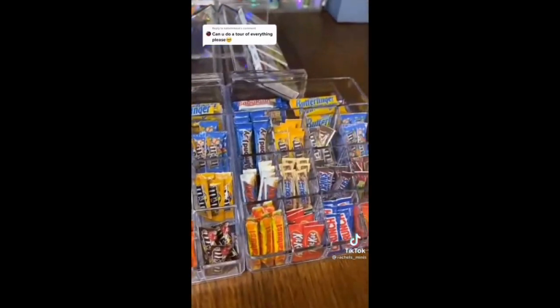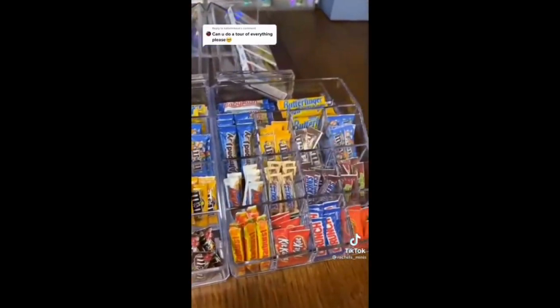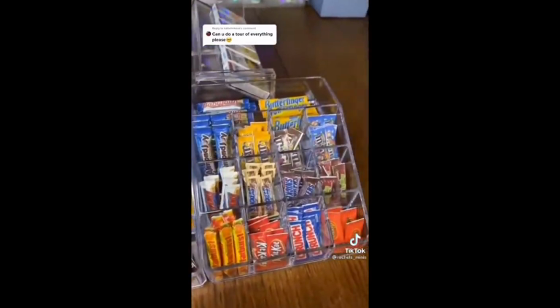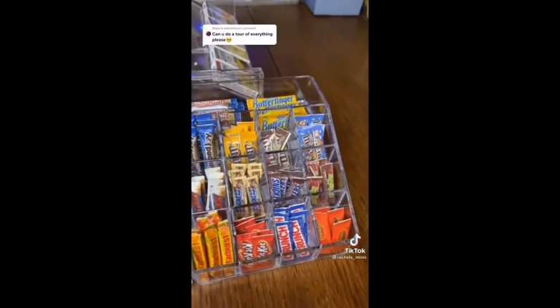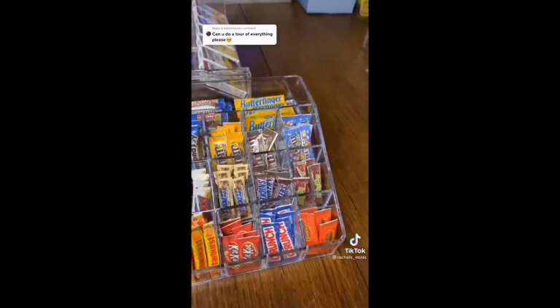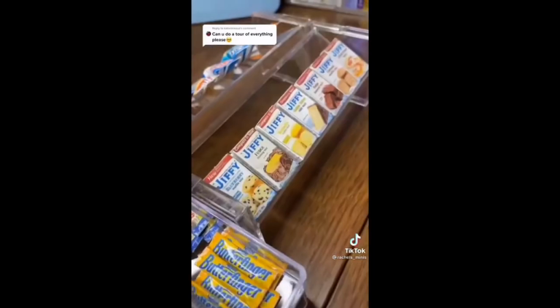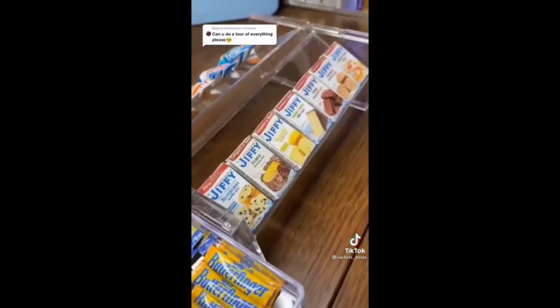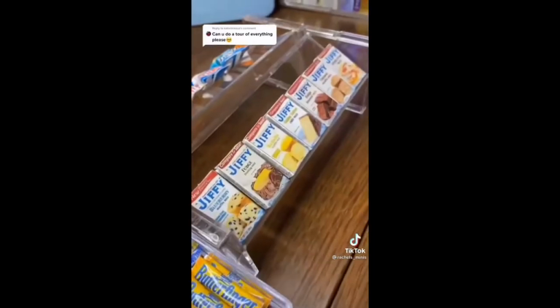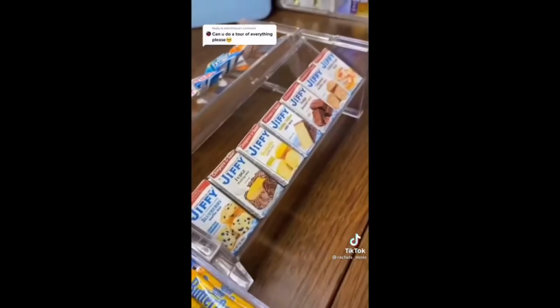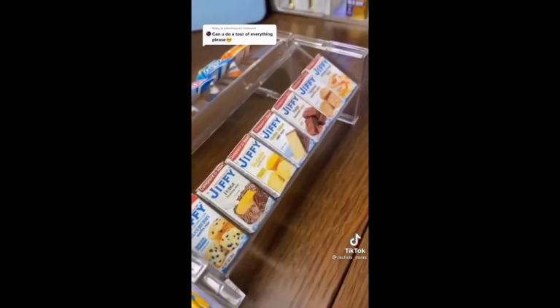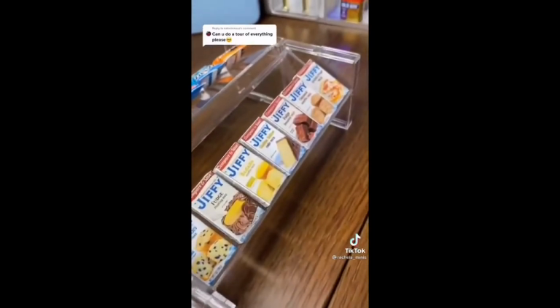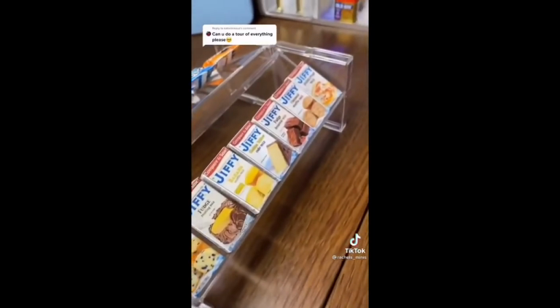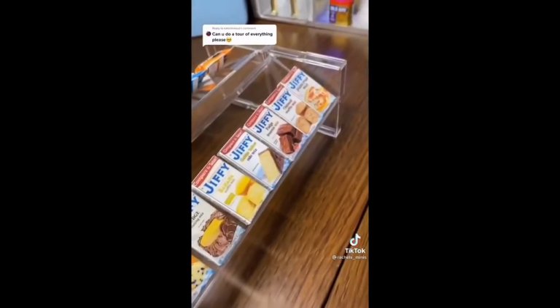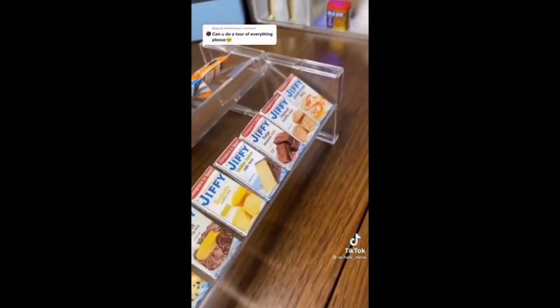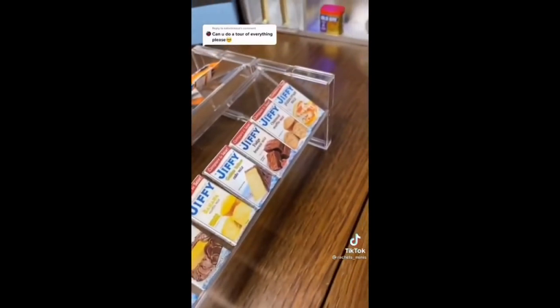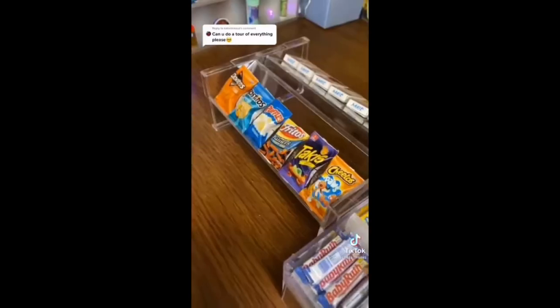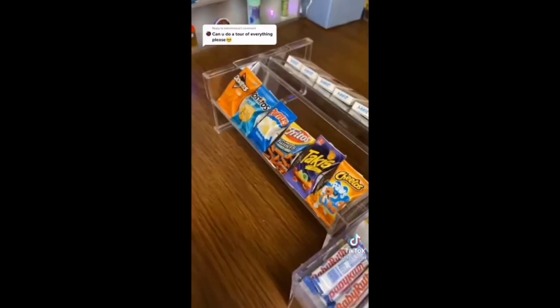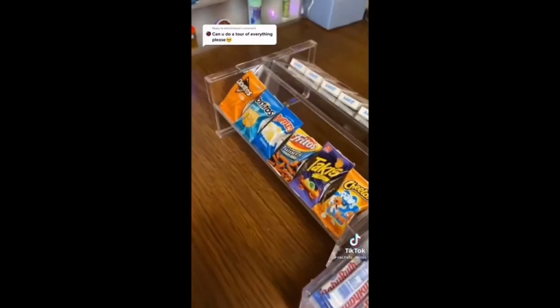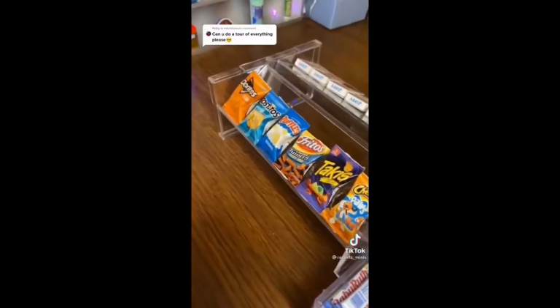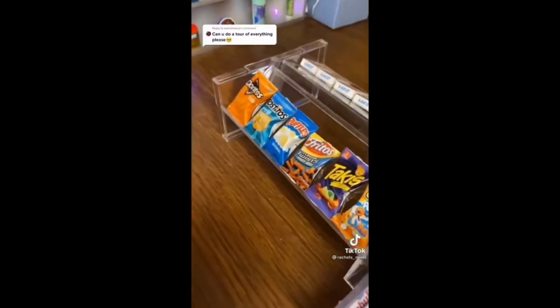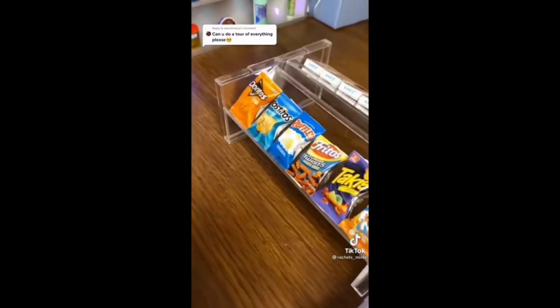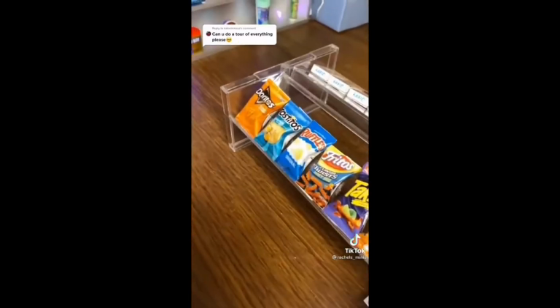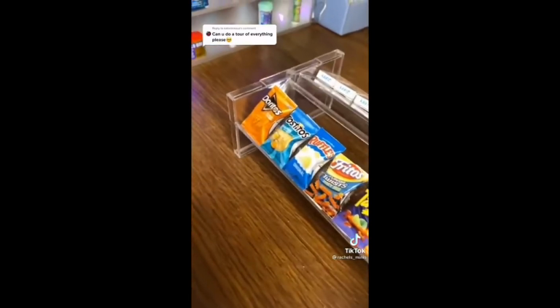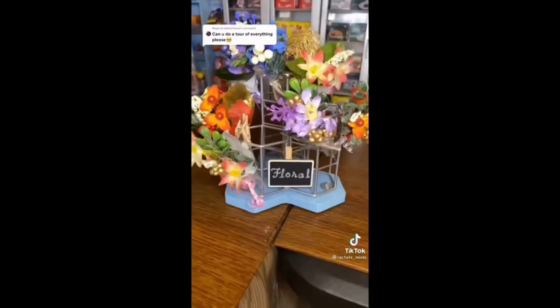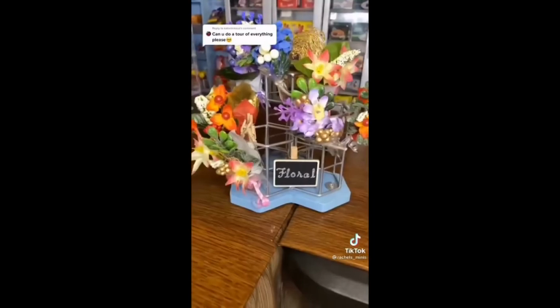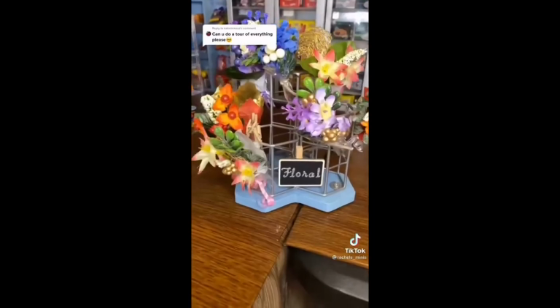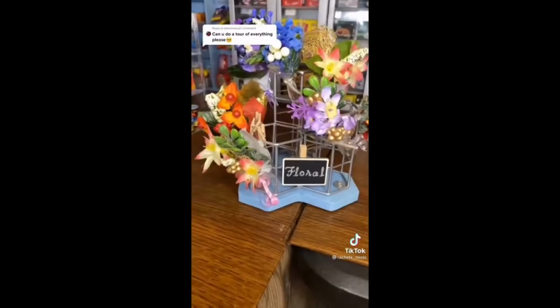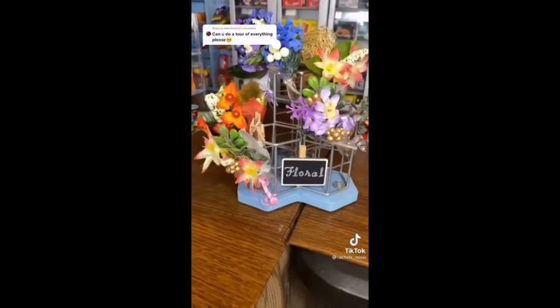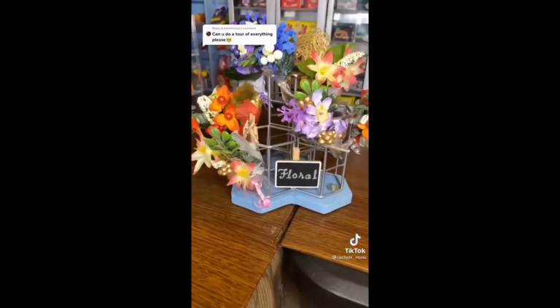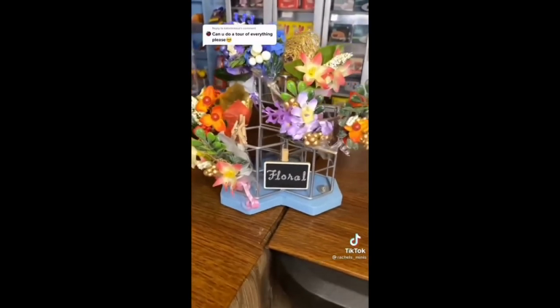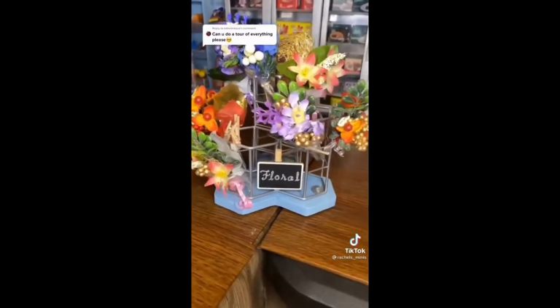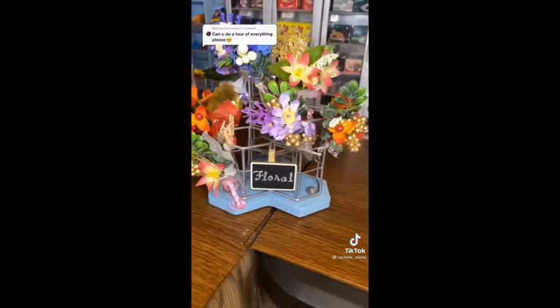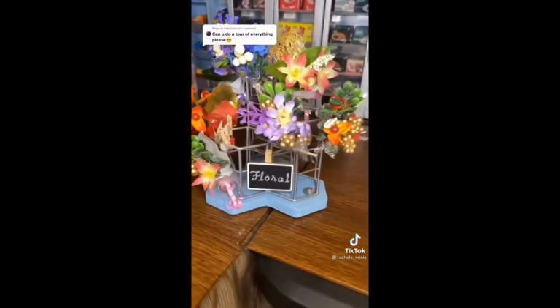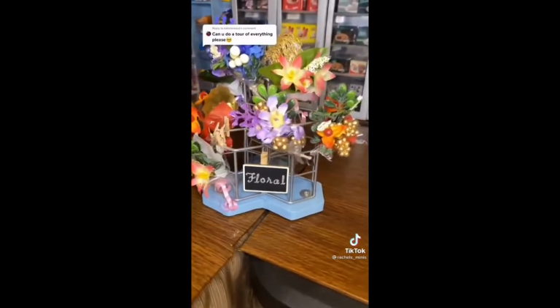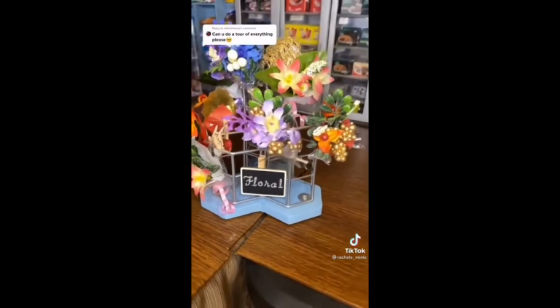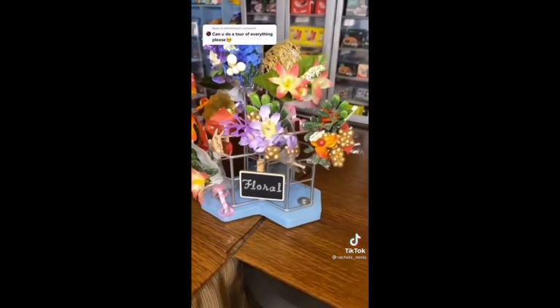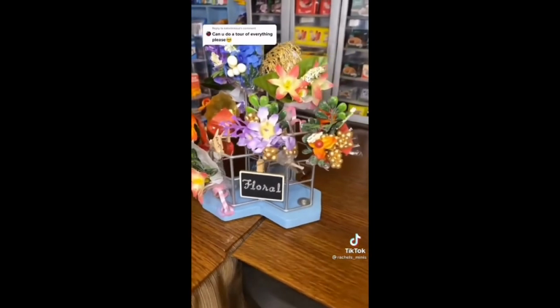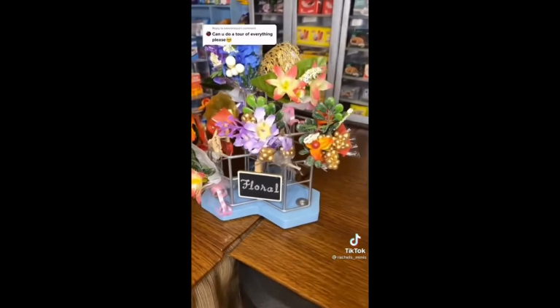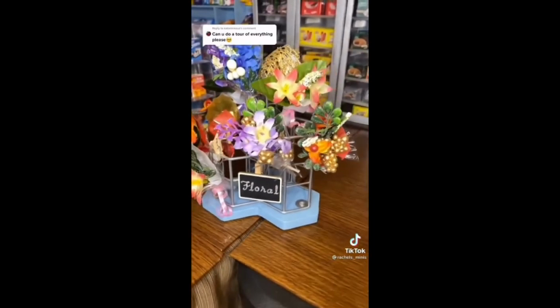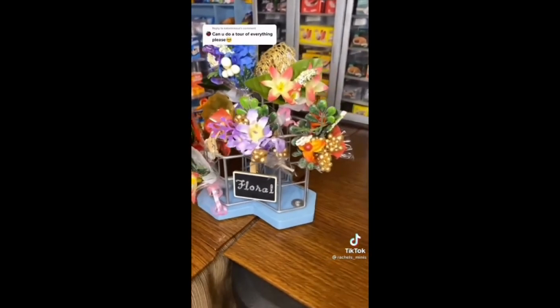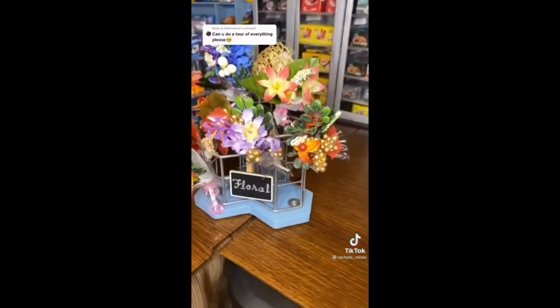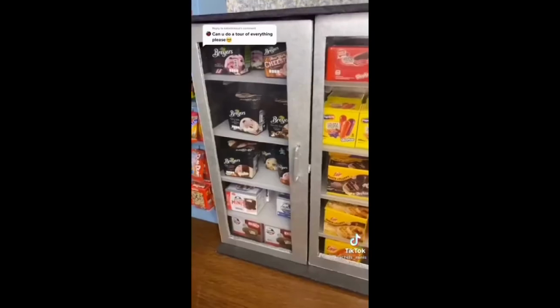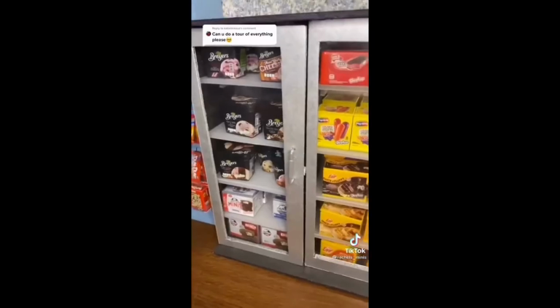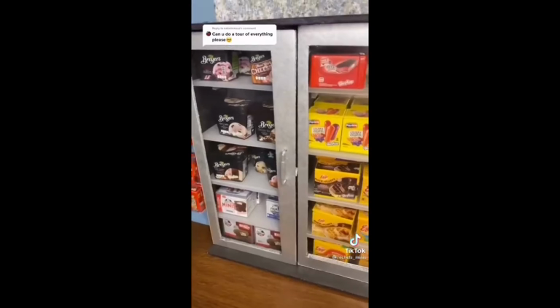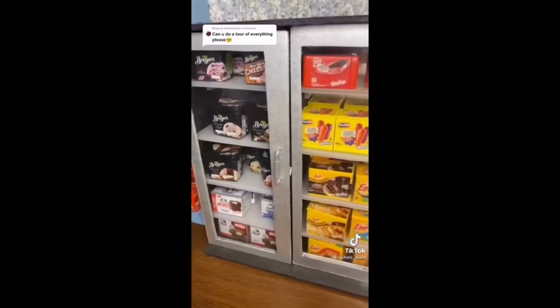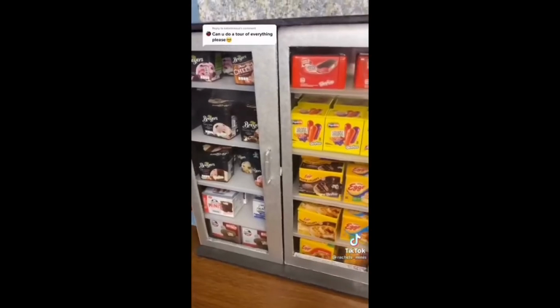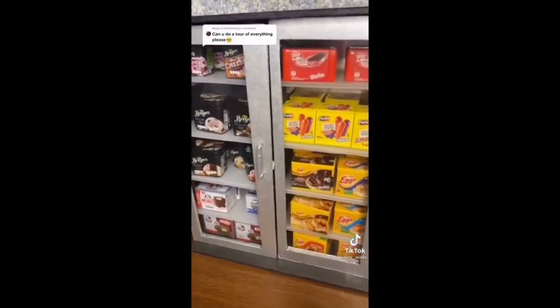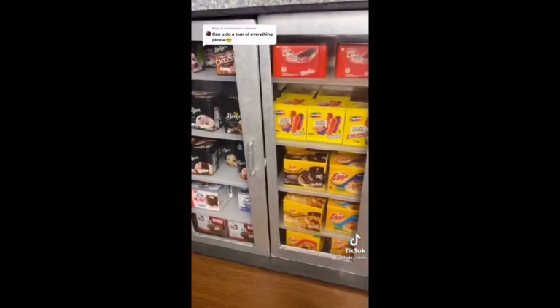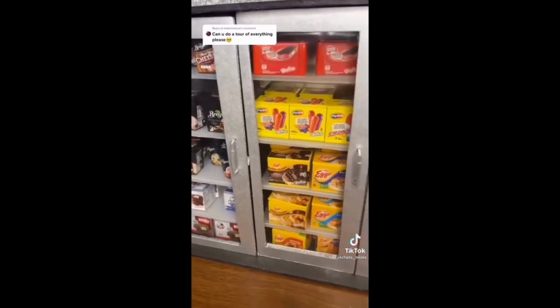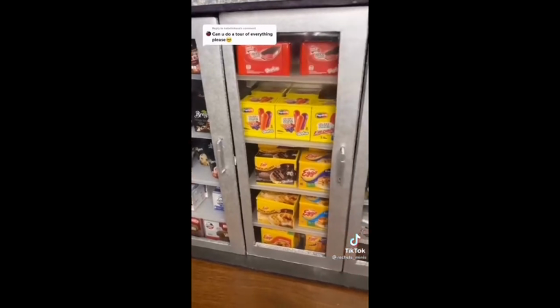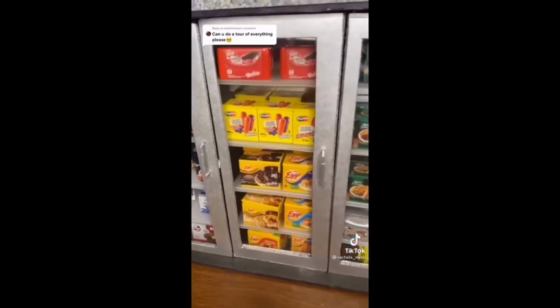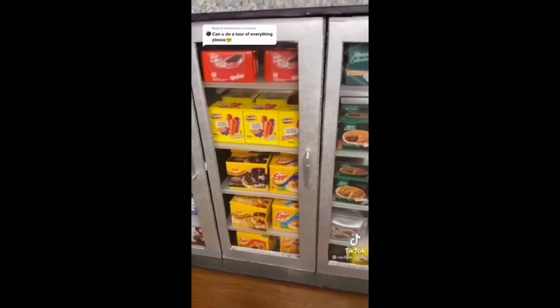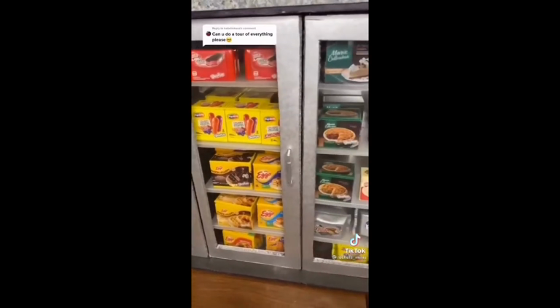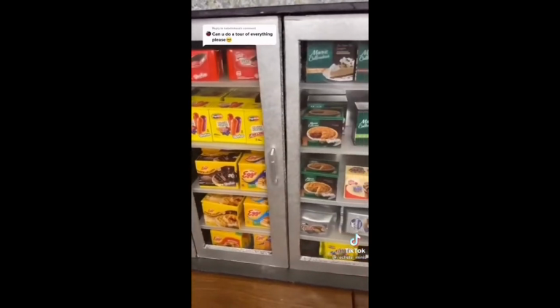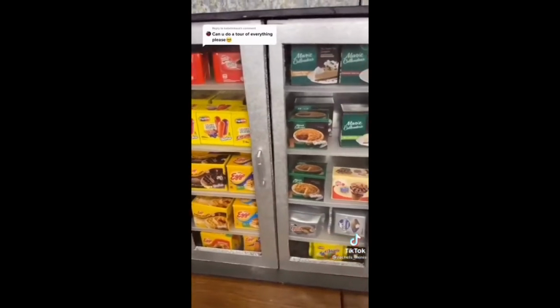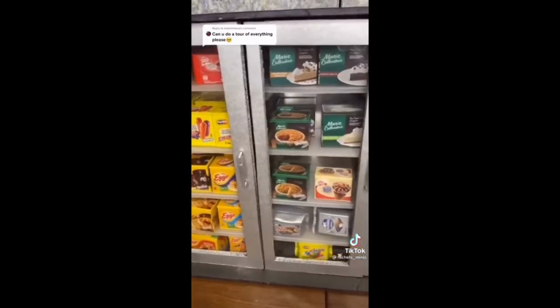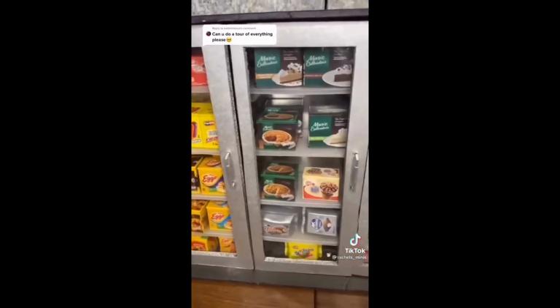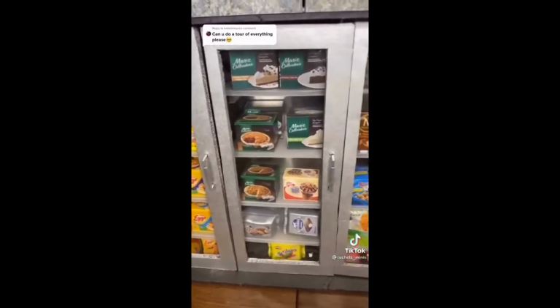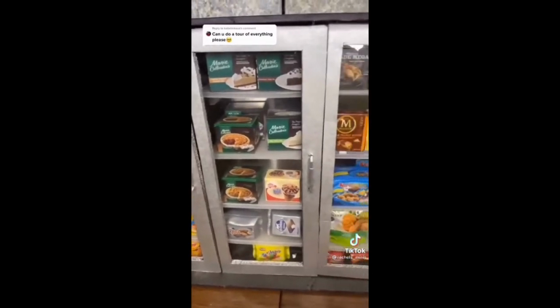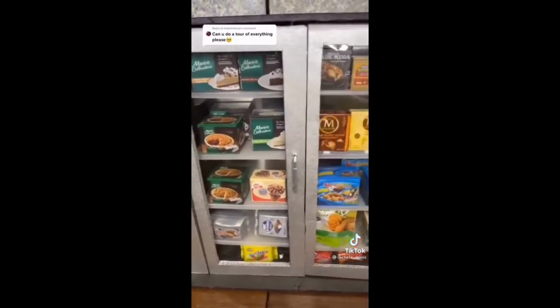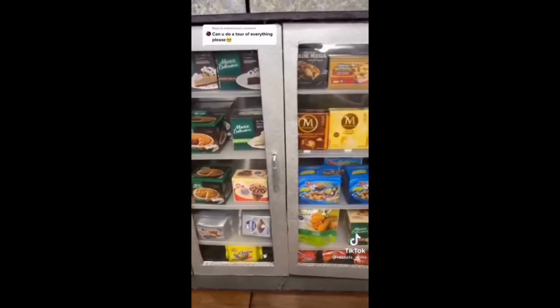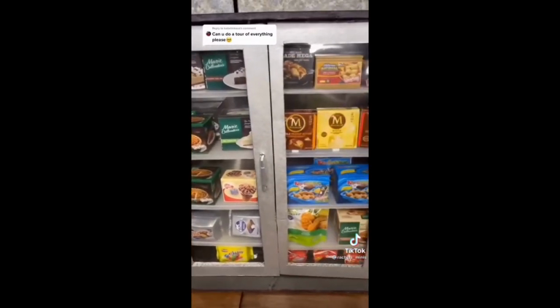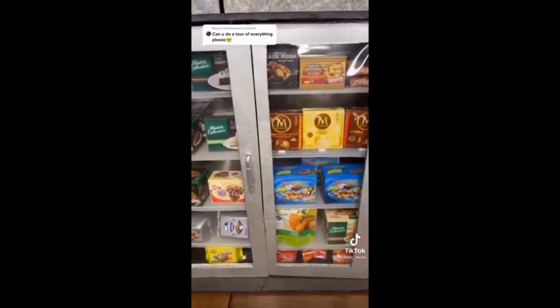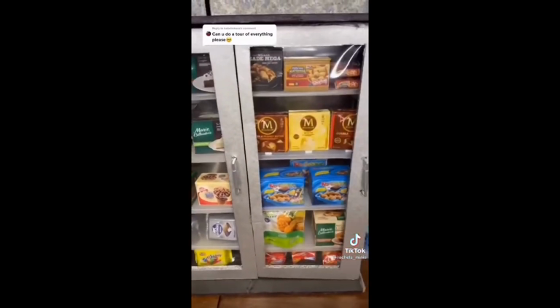Candy section up front, jiffy aisle and chip aisle, floral section up front with handmade bouquets, and the freezer section — pretty self-explanatory.